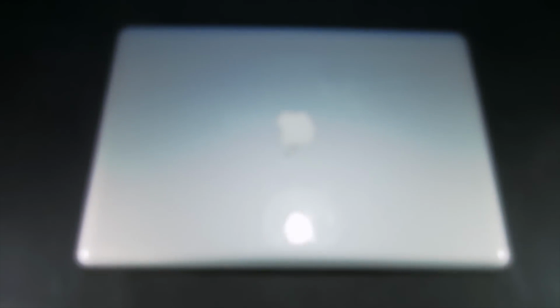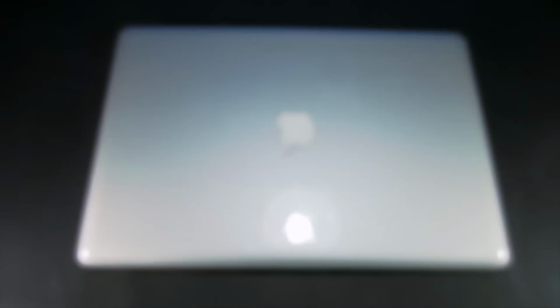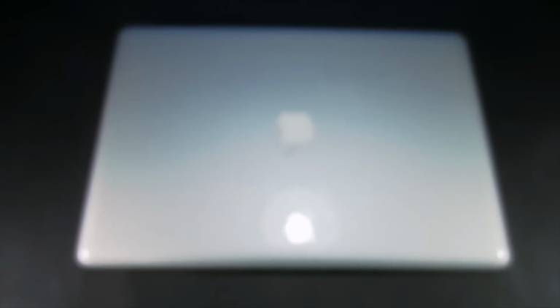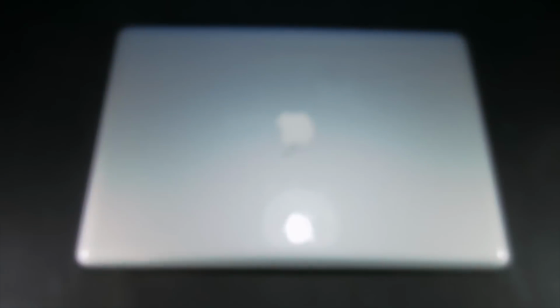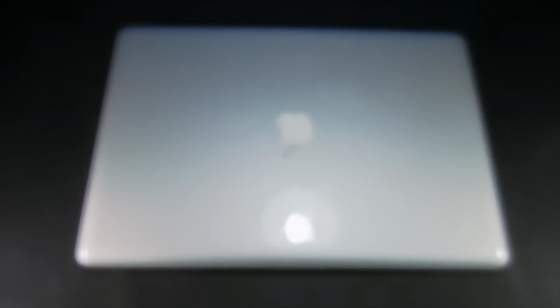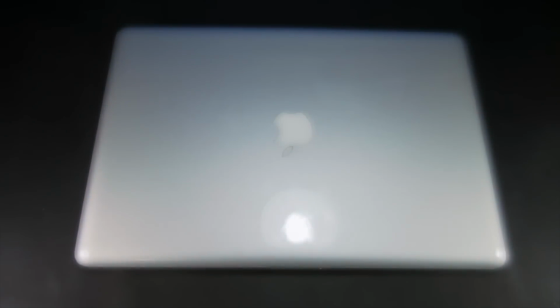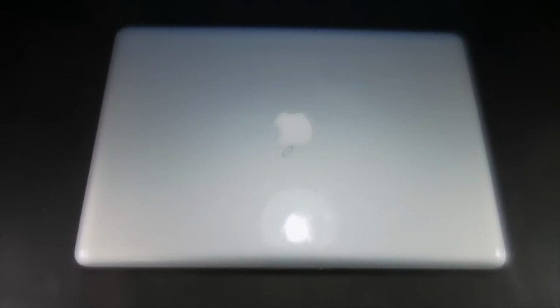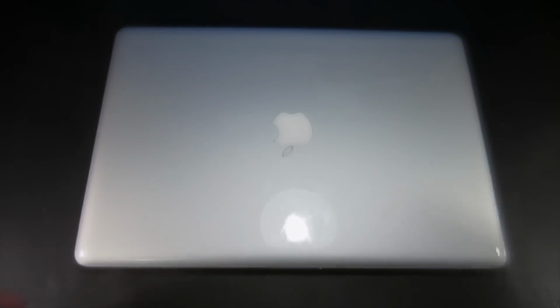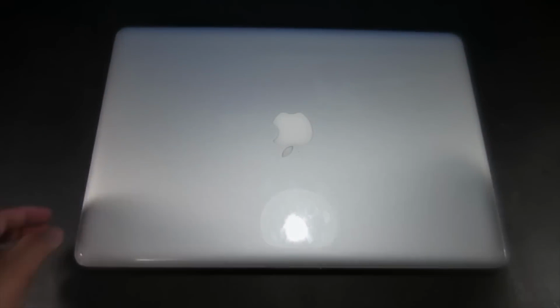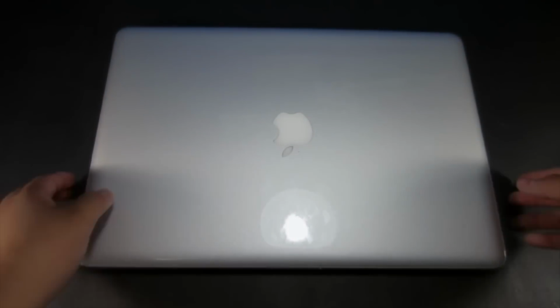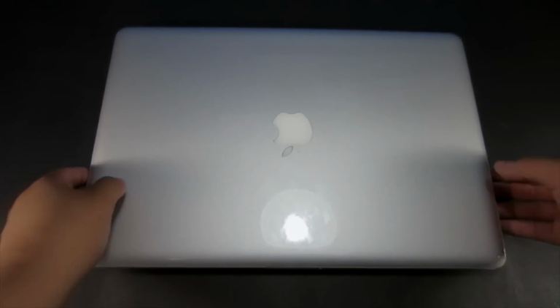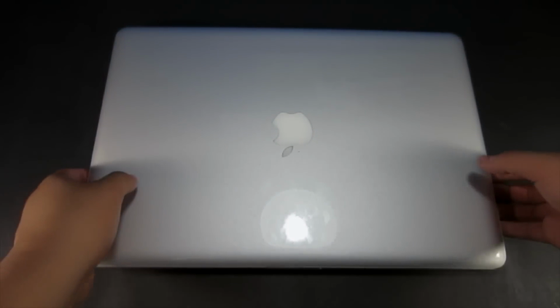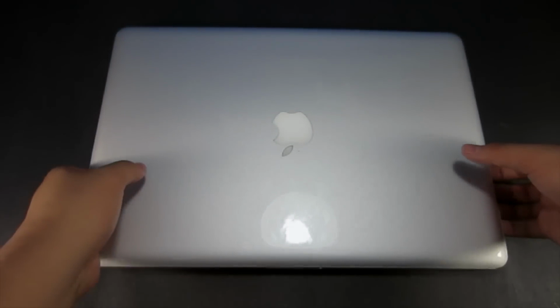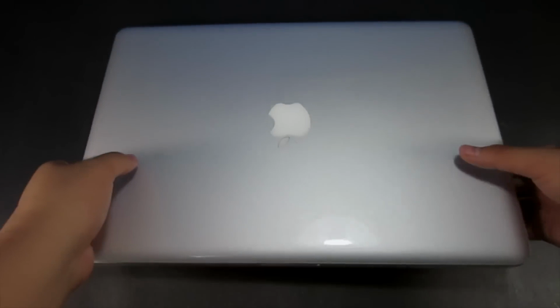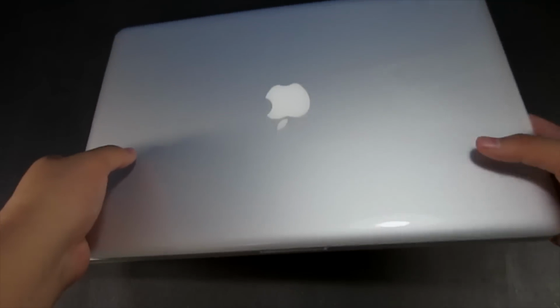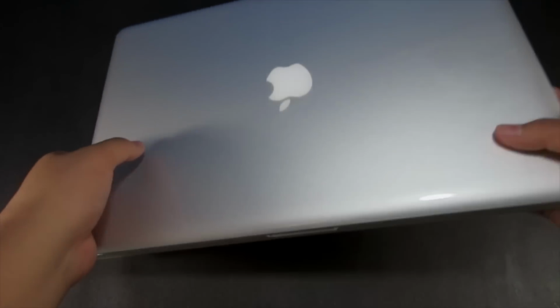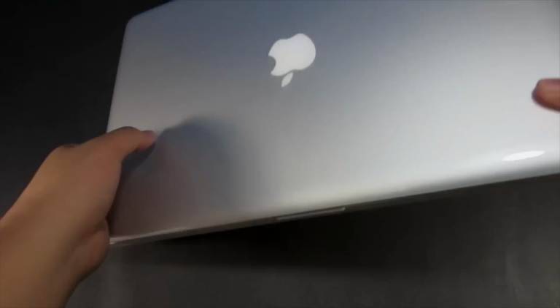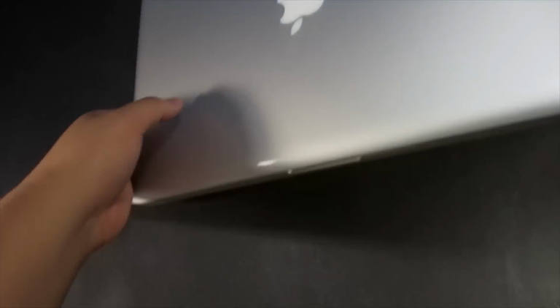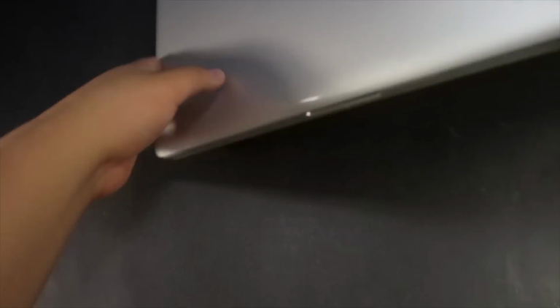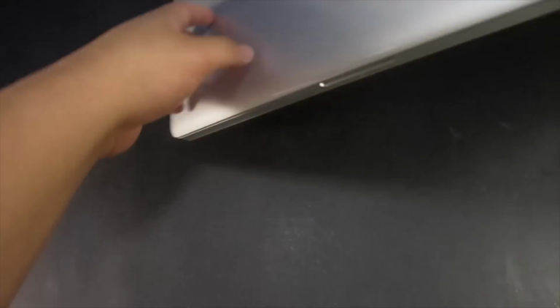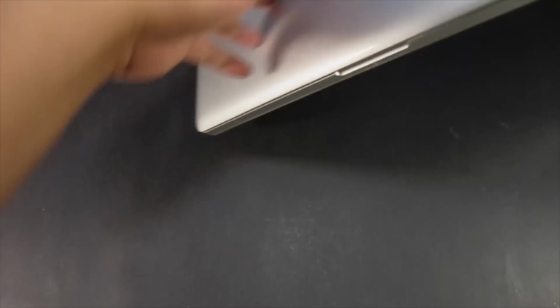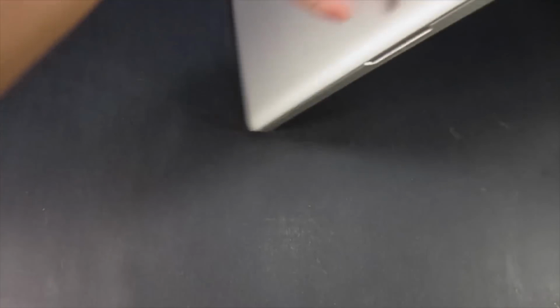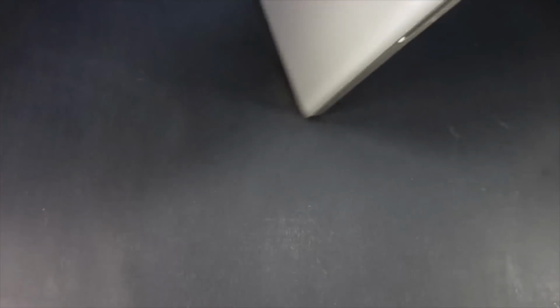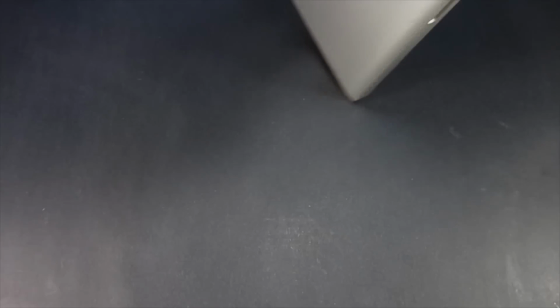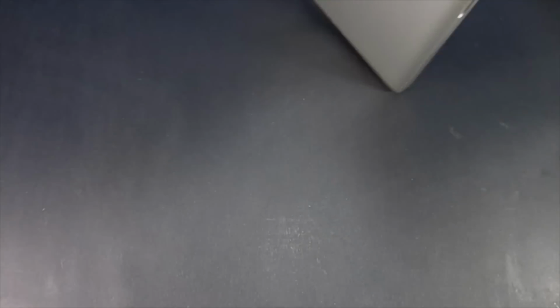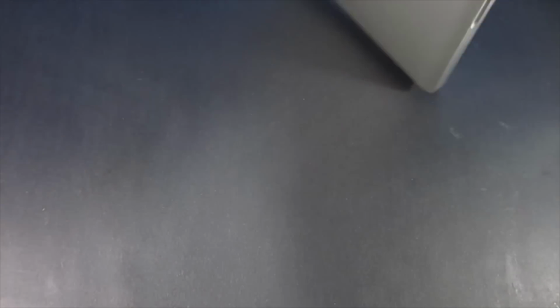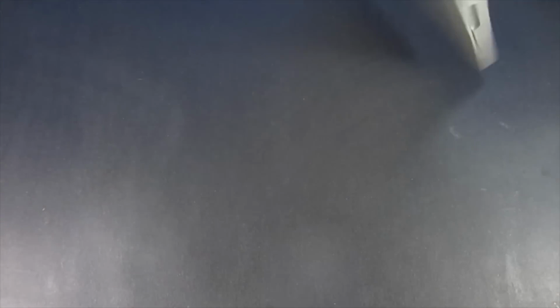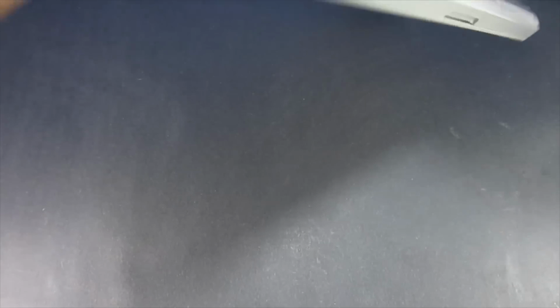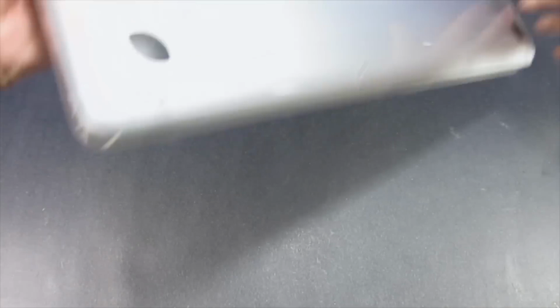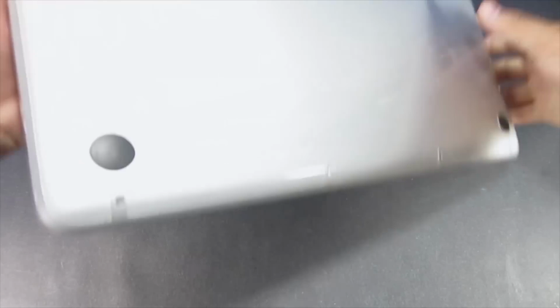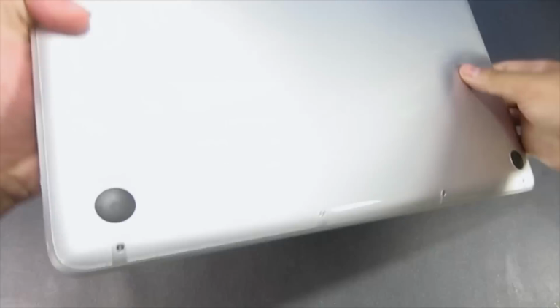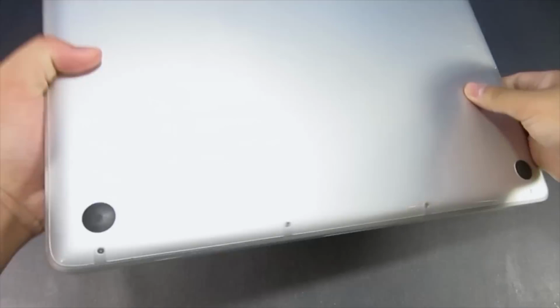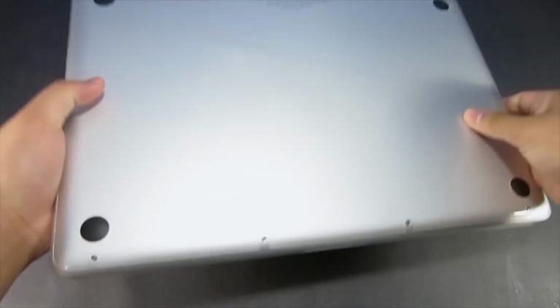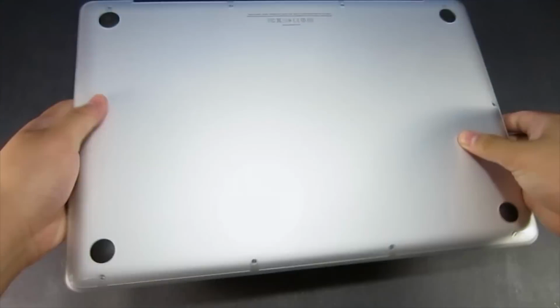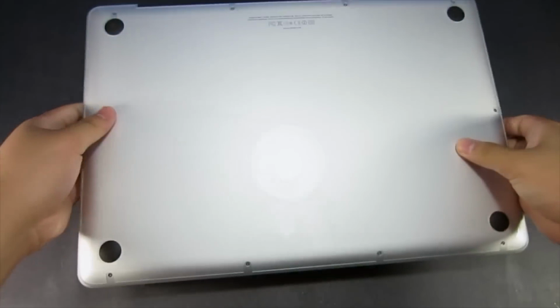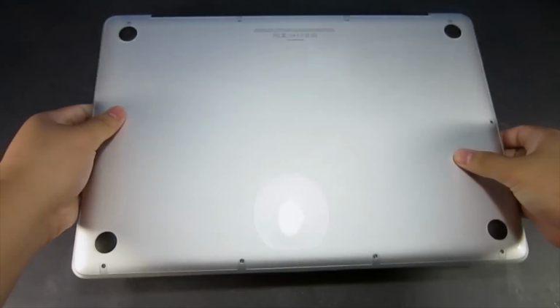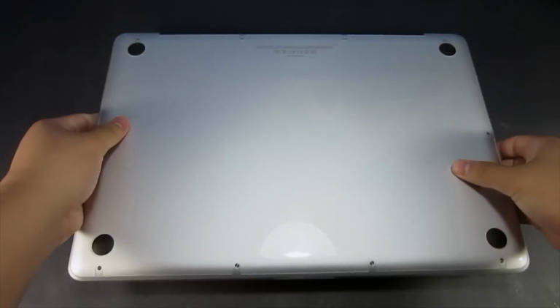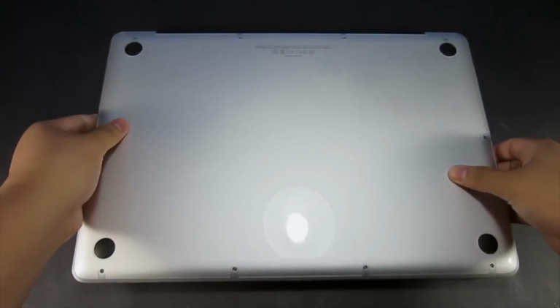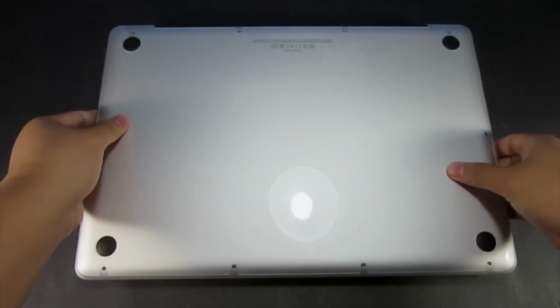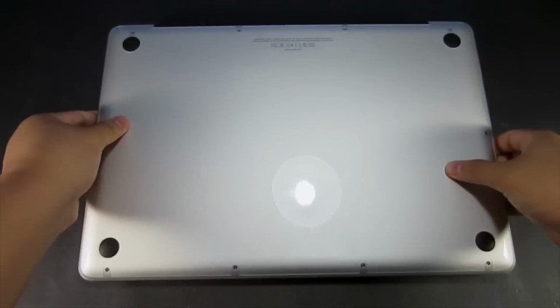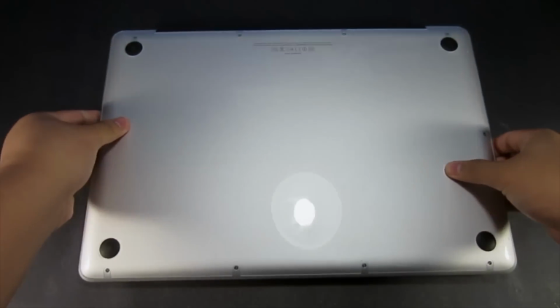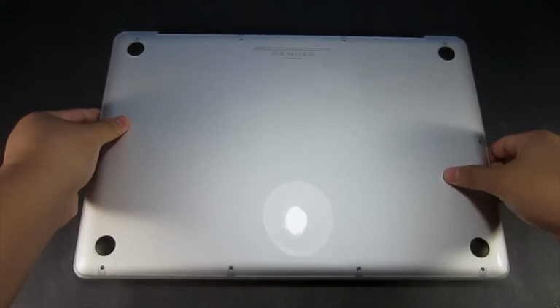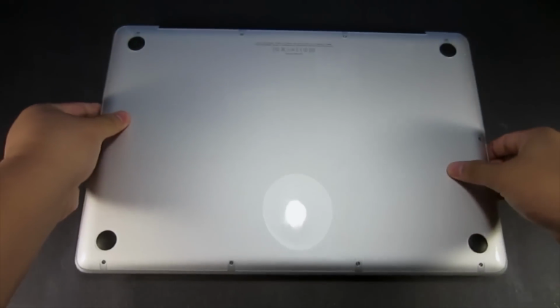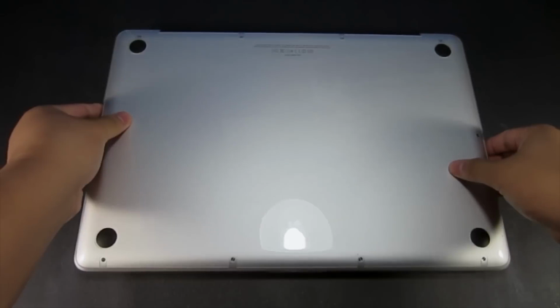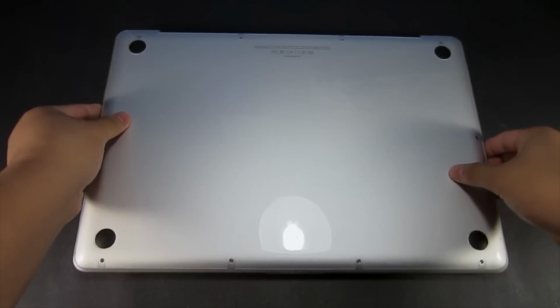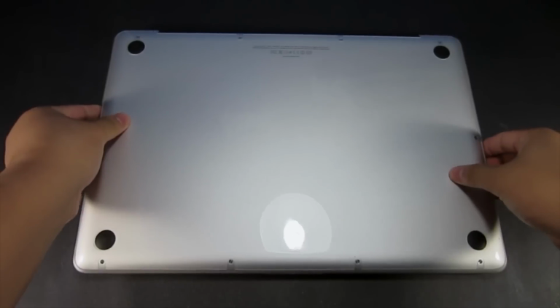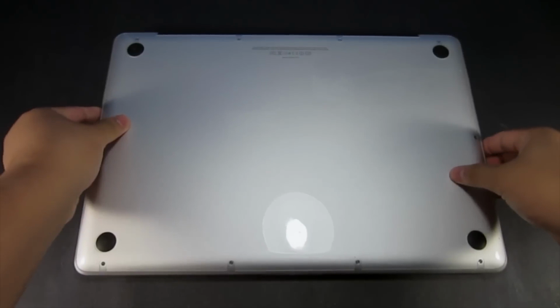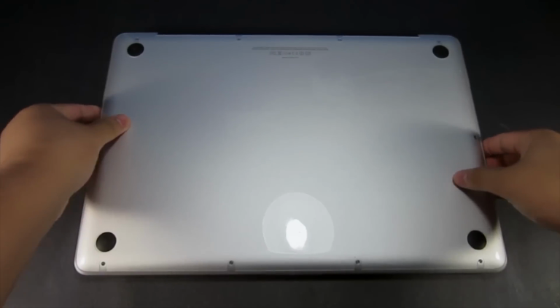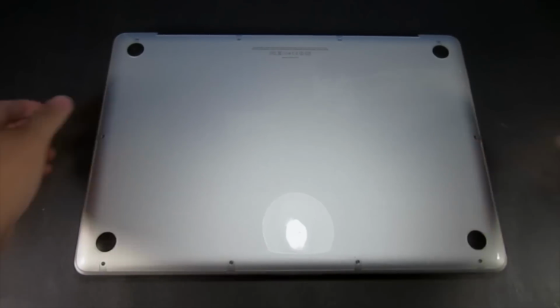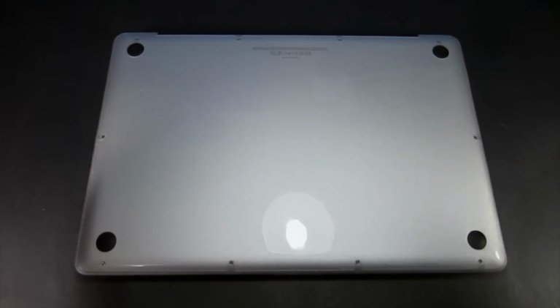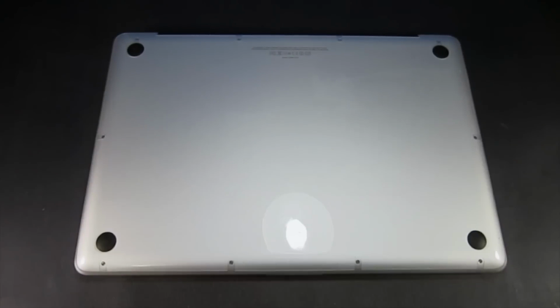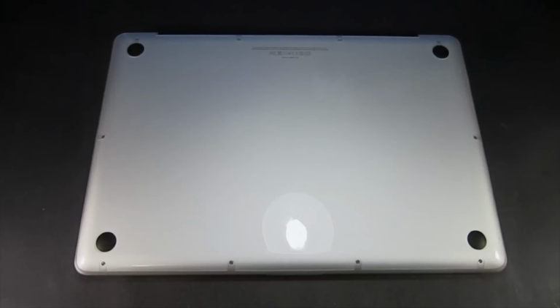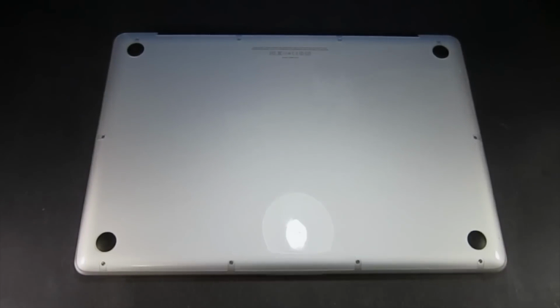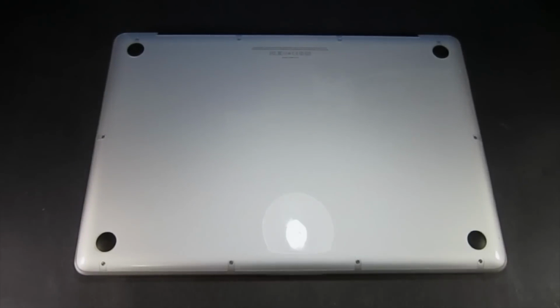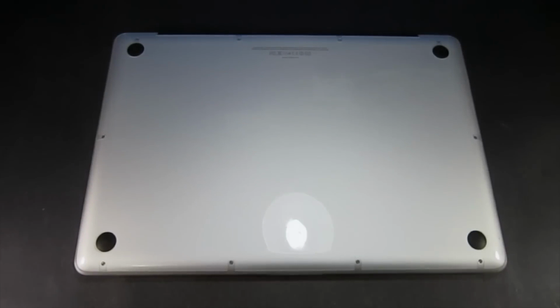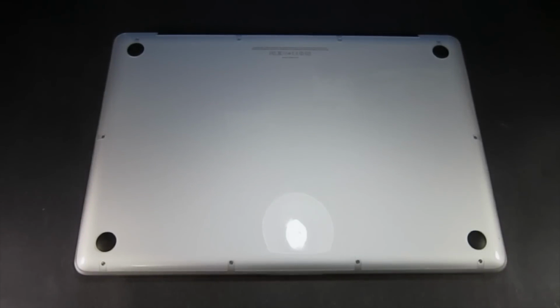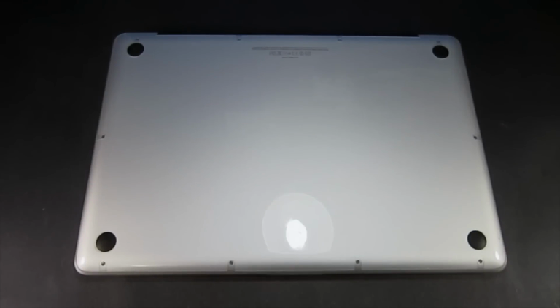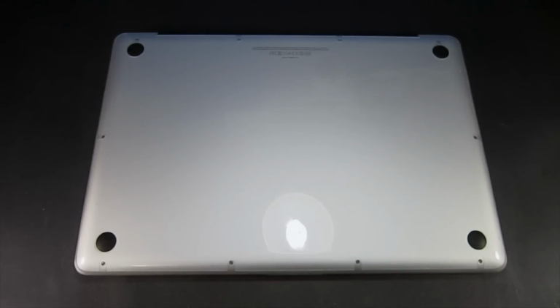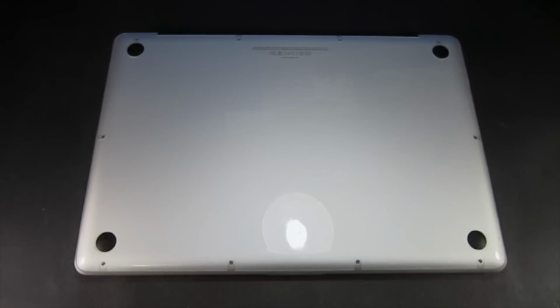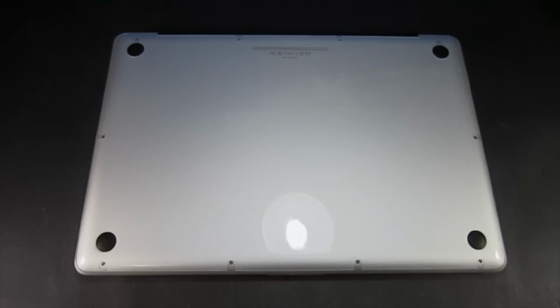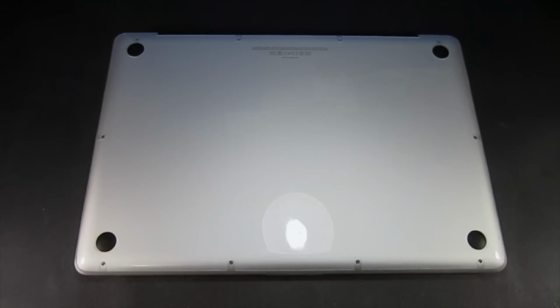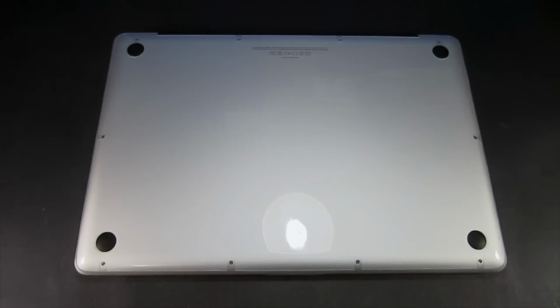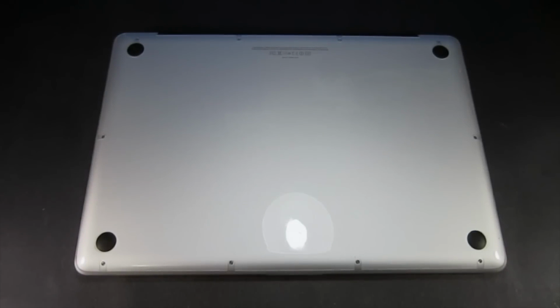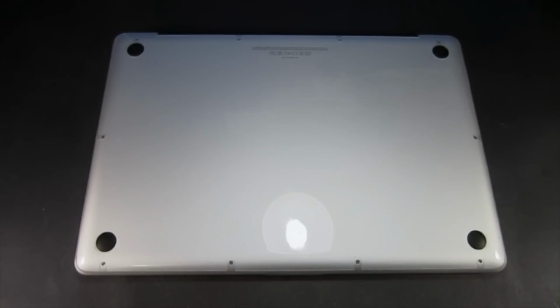First off, you want to shut down your MacBook Pro and flip it over just like so. I recommend you put it on something soft such as a towel or a blanket so you don't scratch your MacBook Pro up.